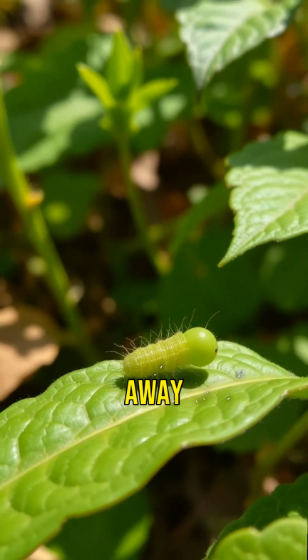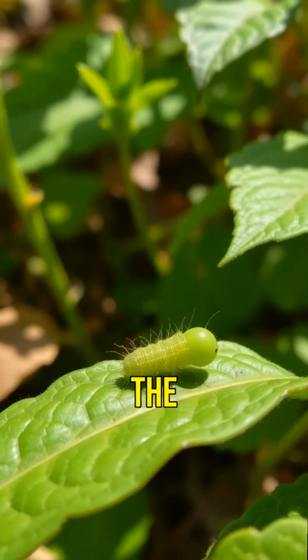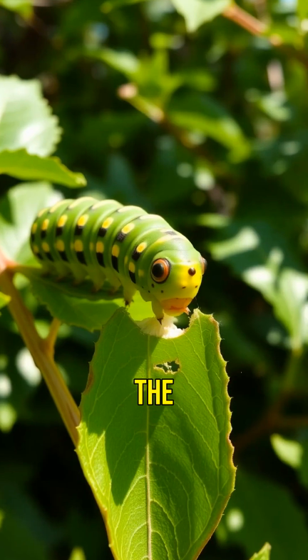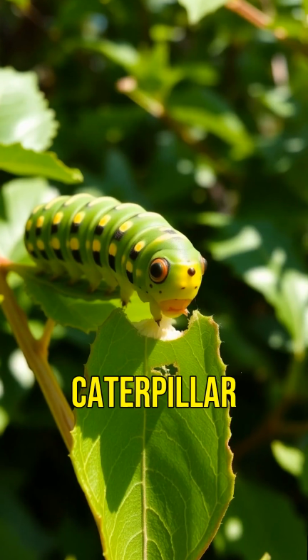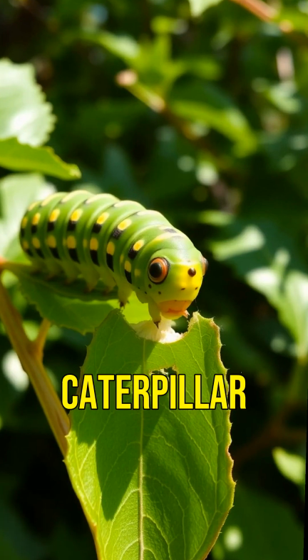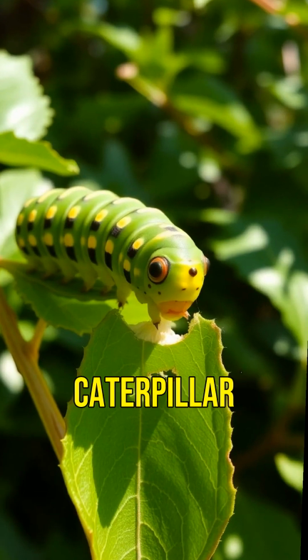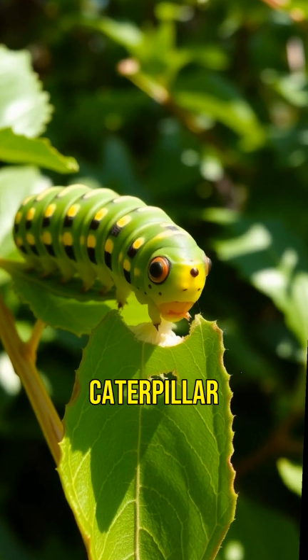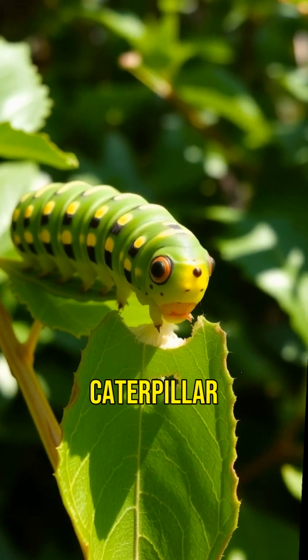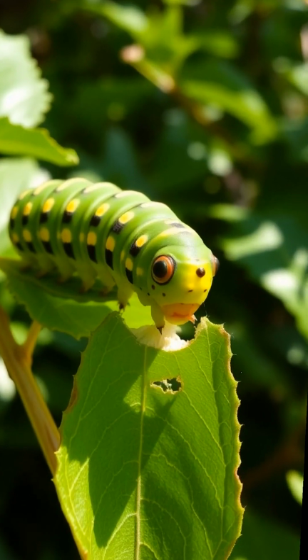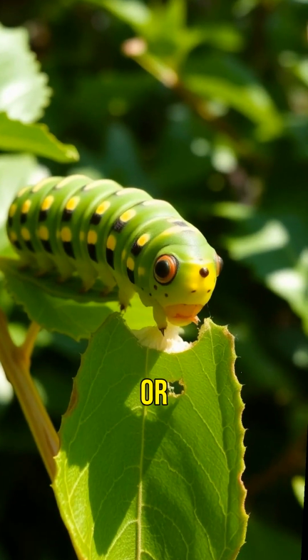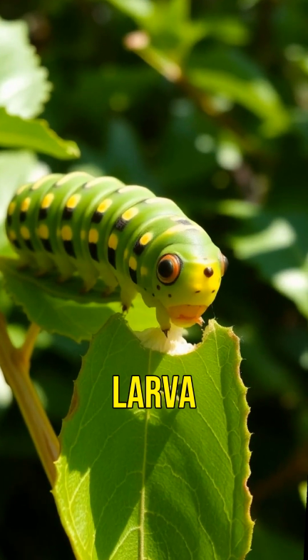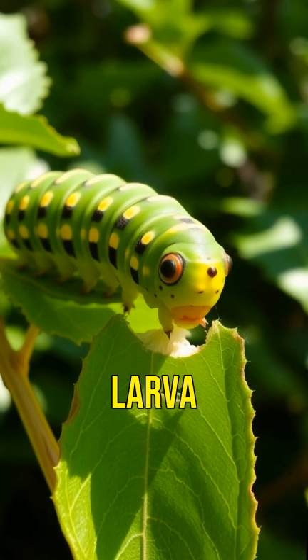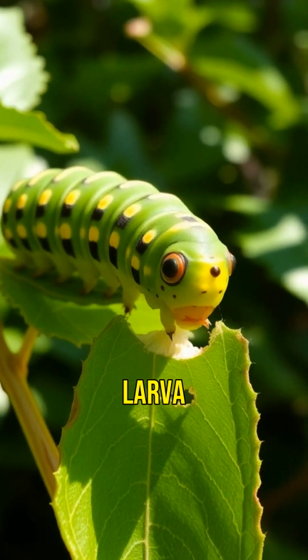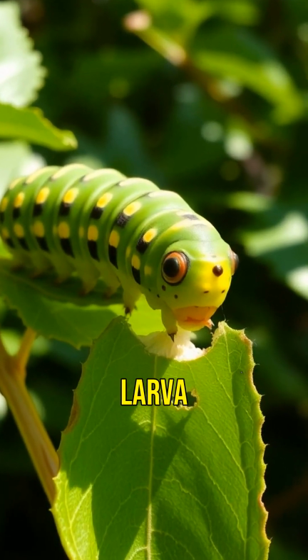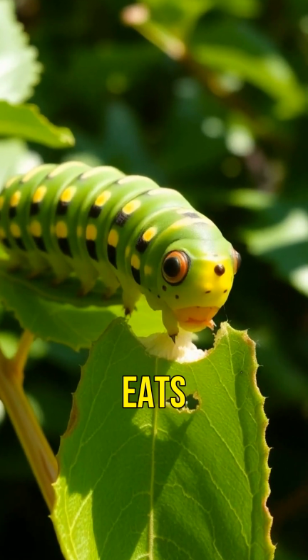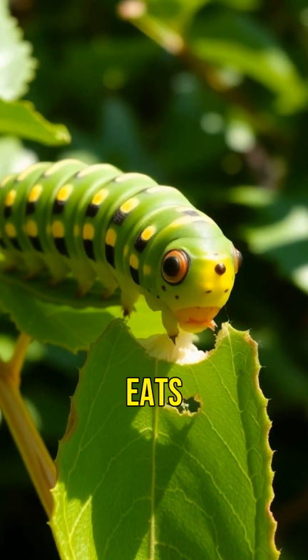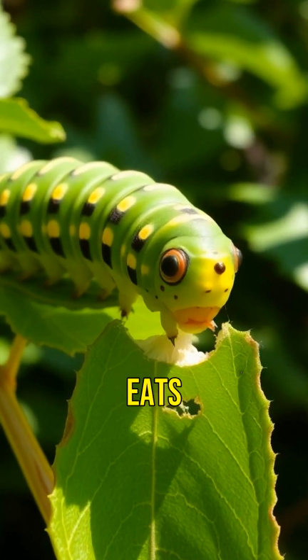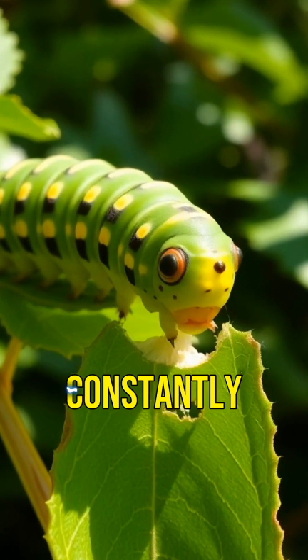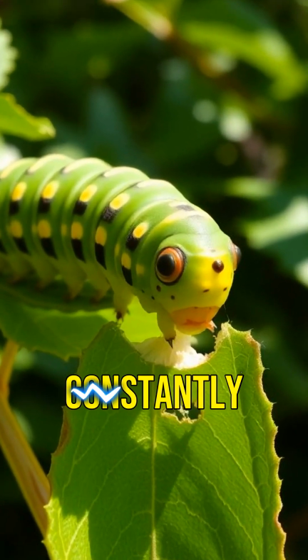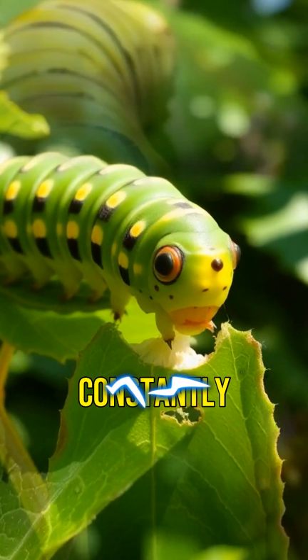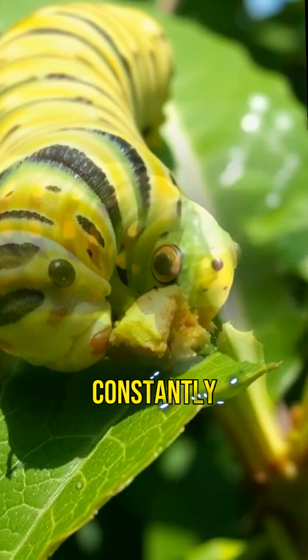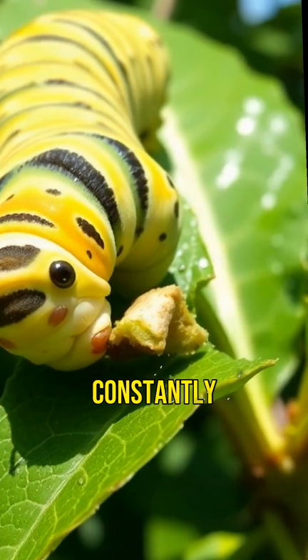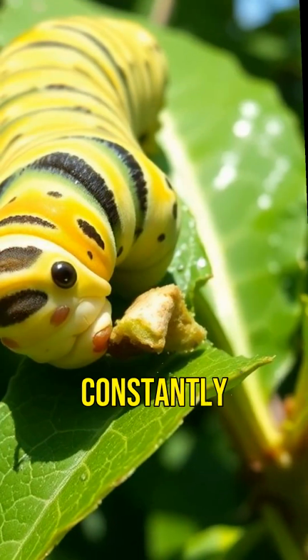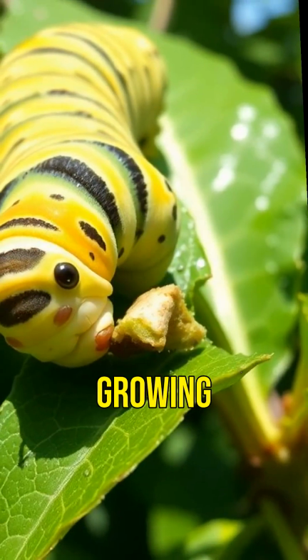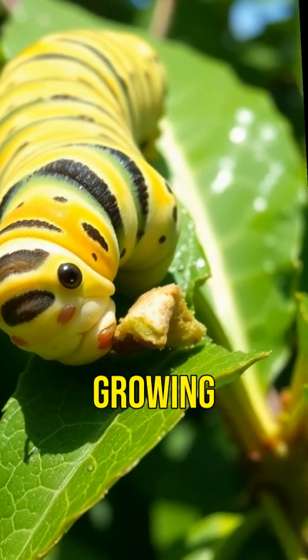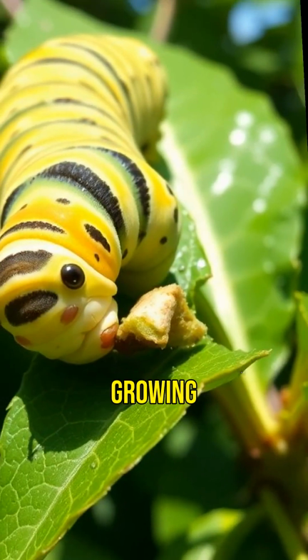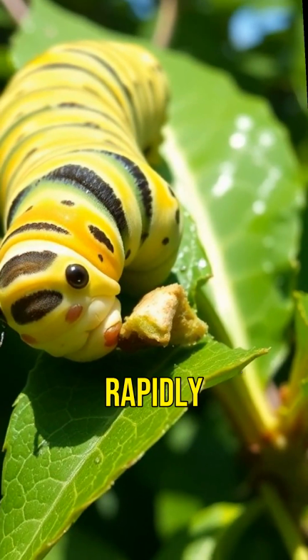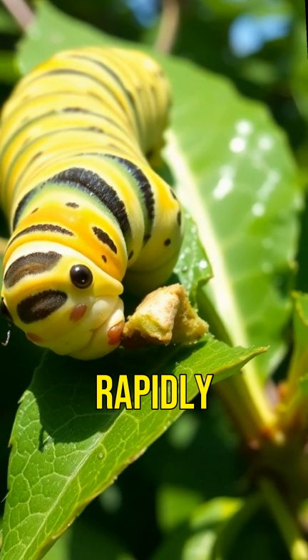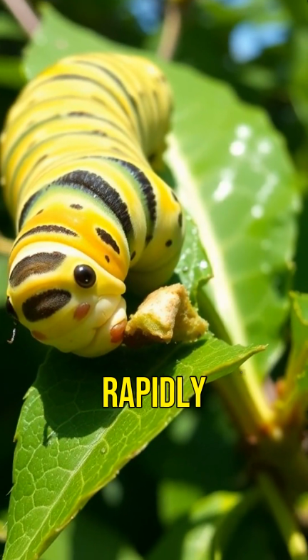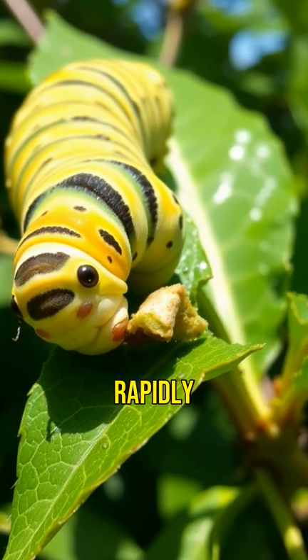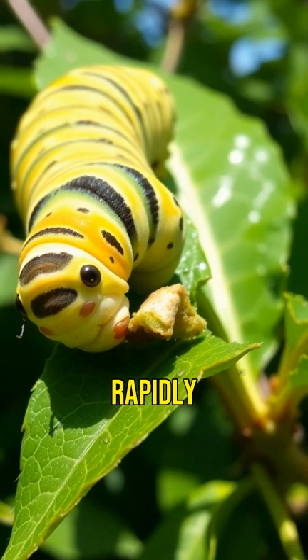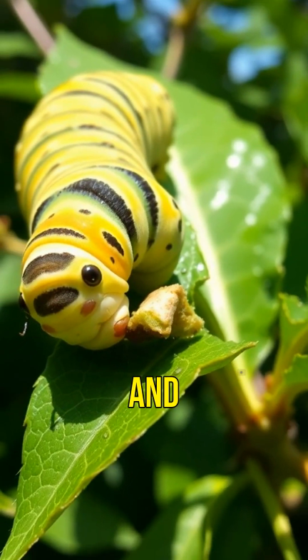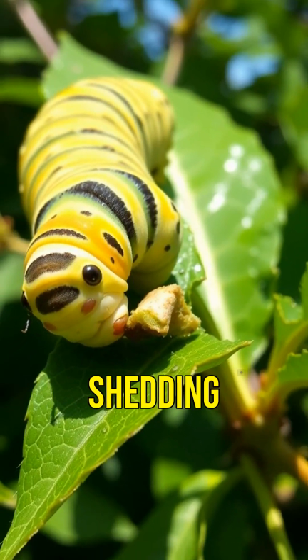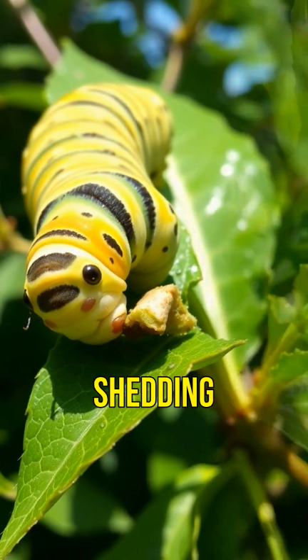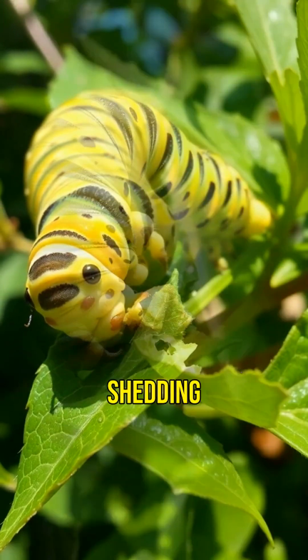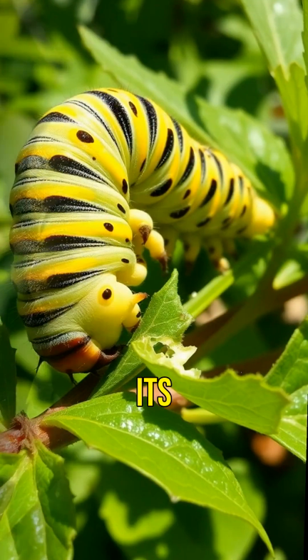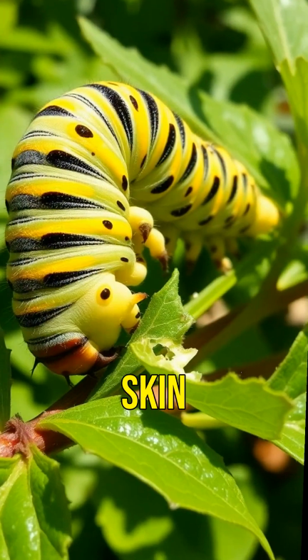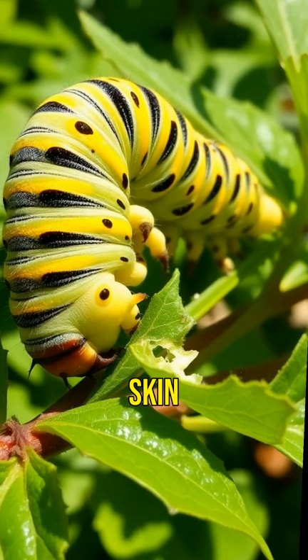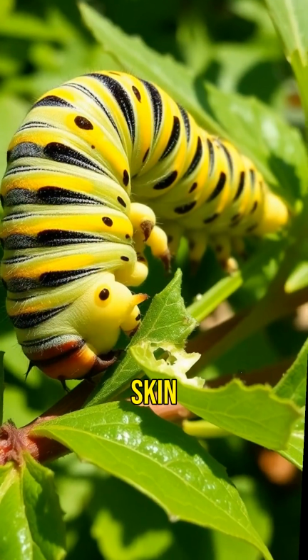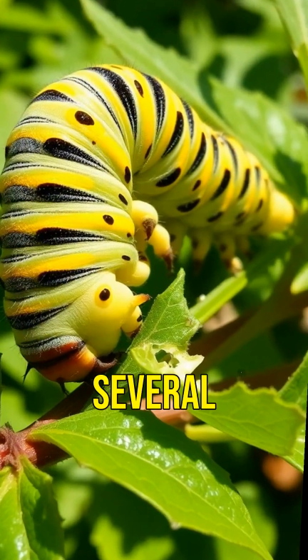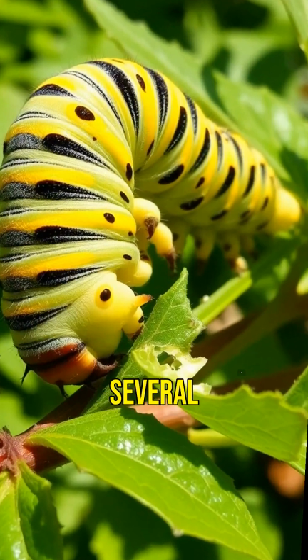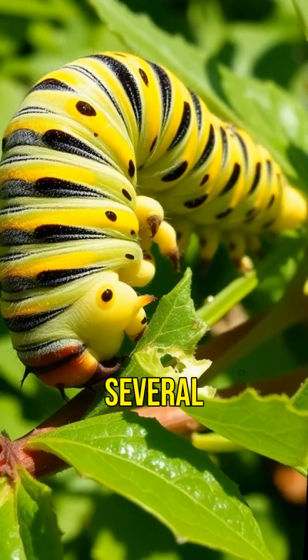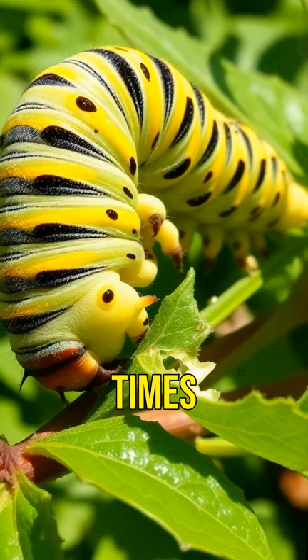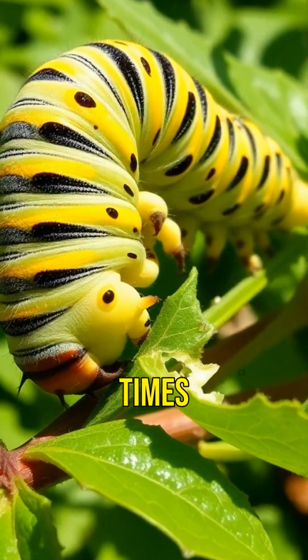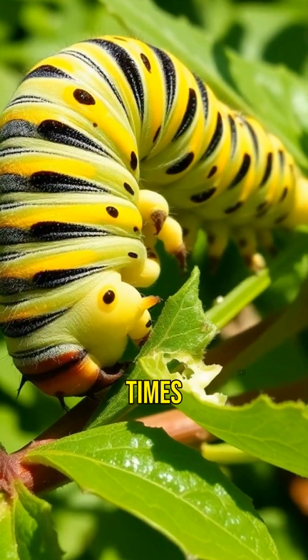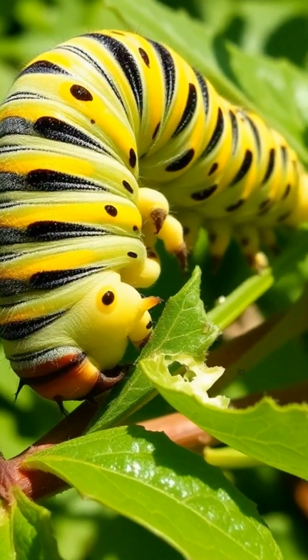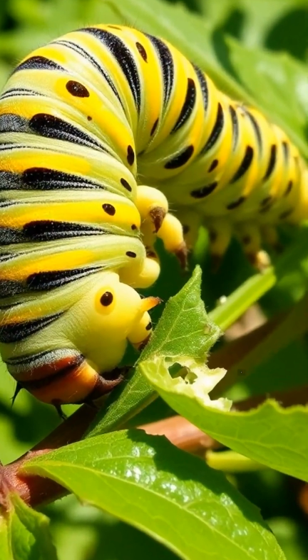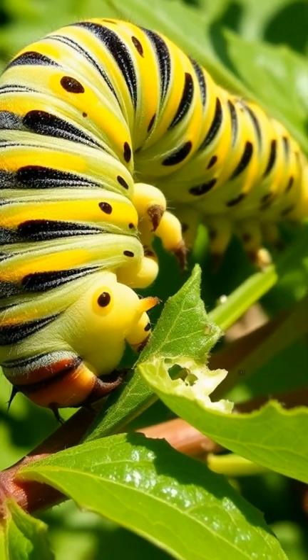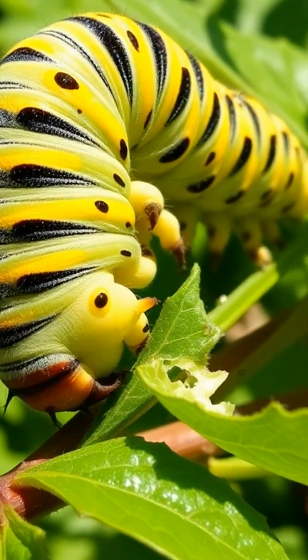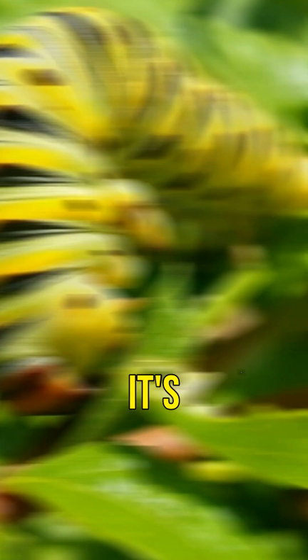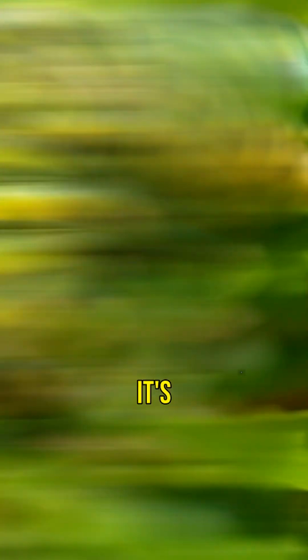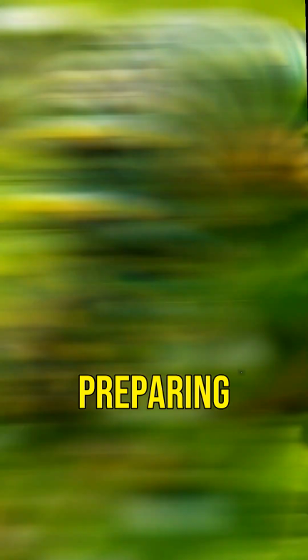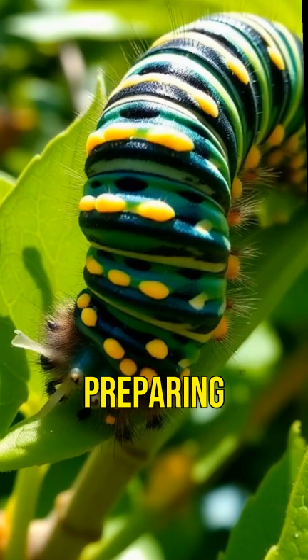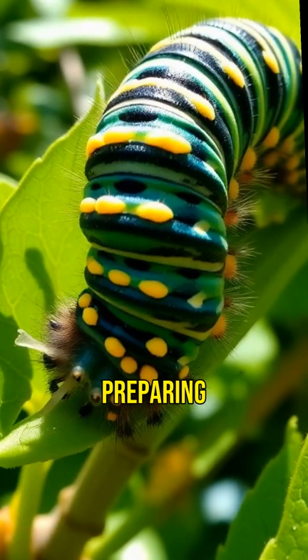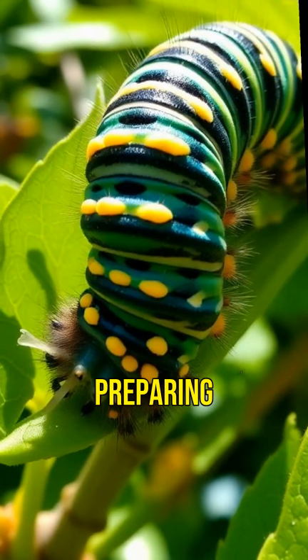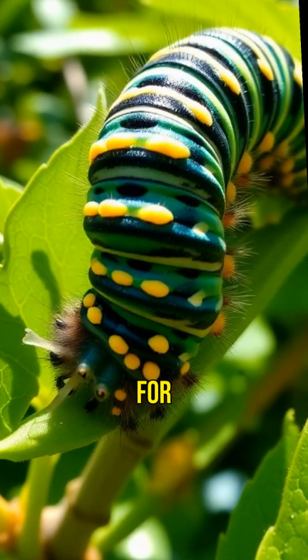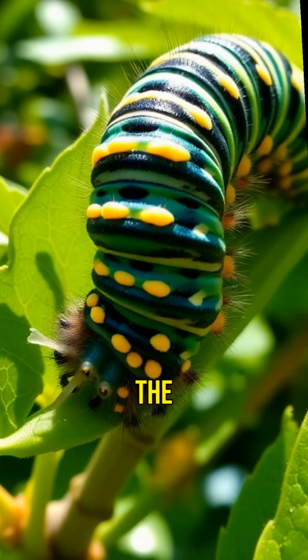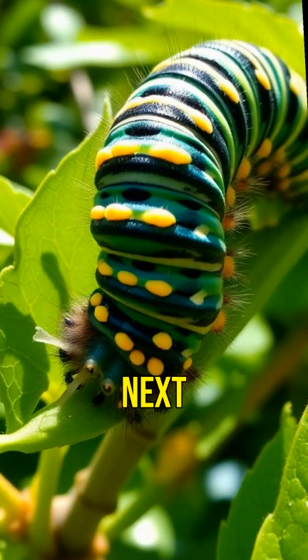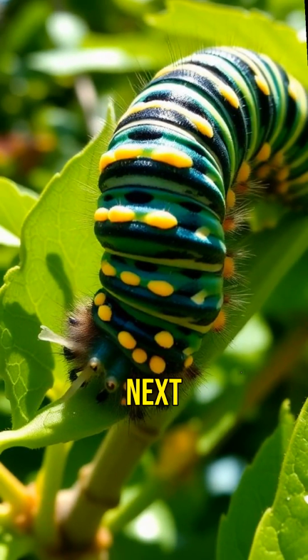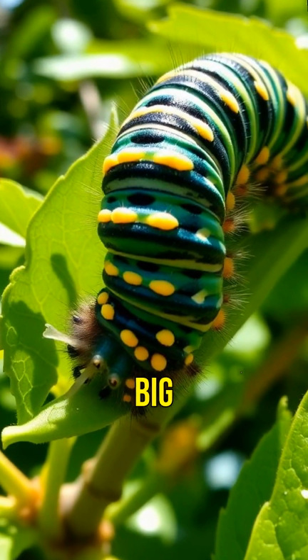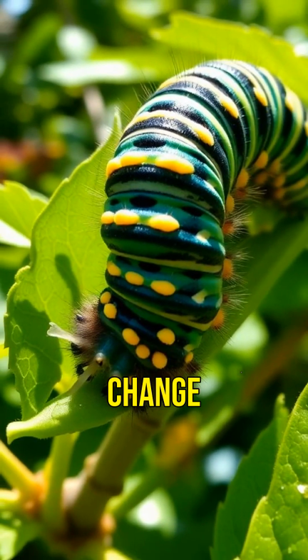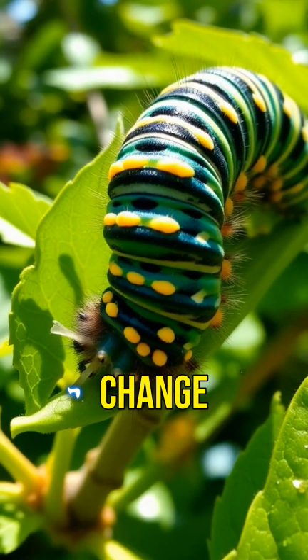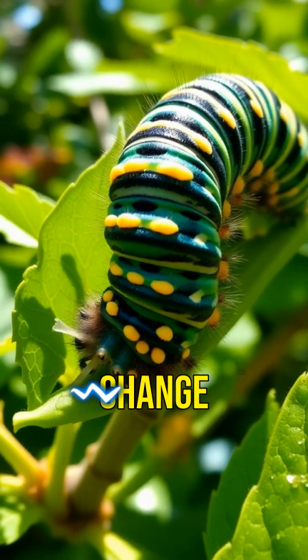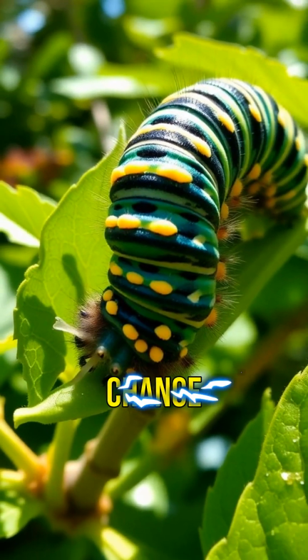The caterpillar, or larva, eats constantly, growing rapidly and shedding its skin several times. It's preparing for the next big change.